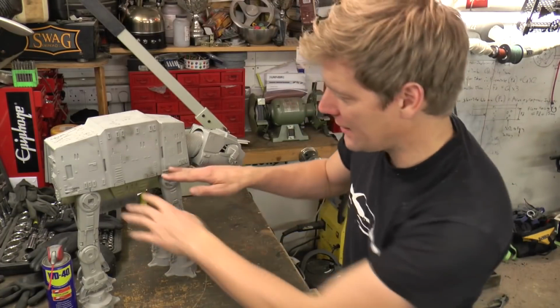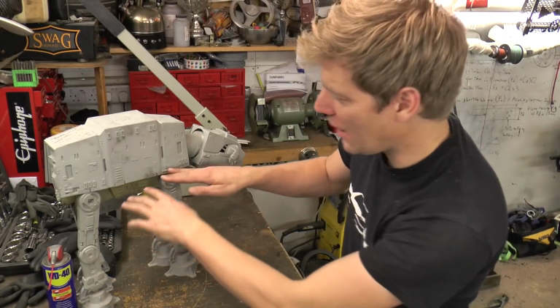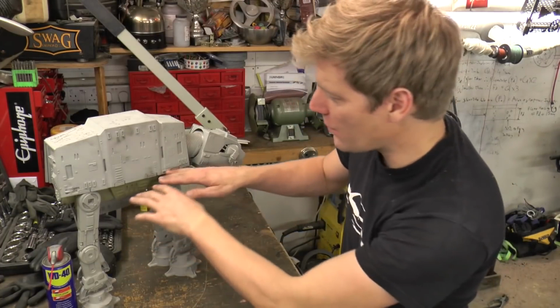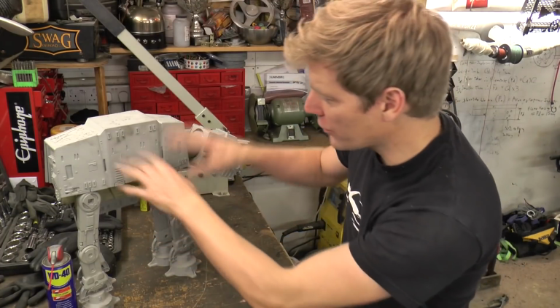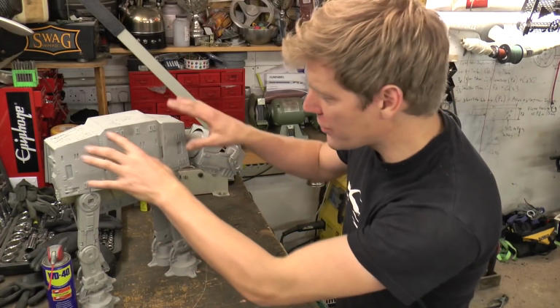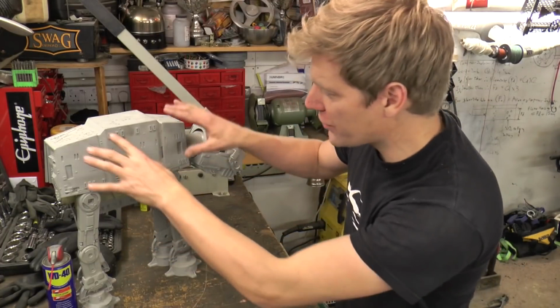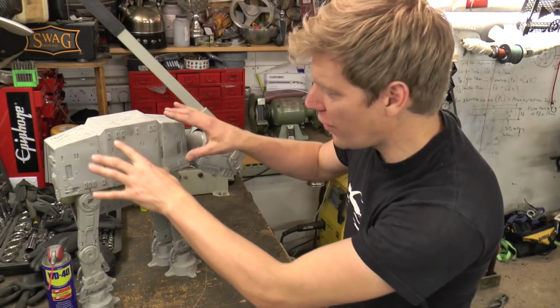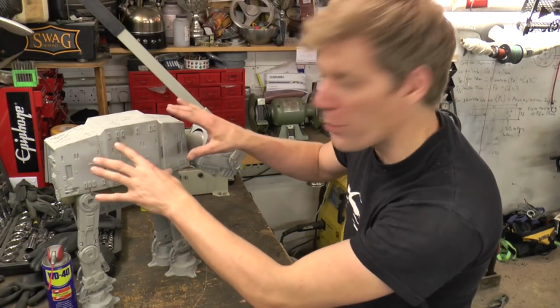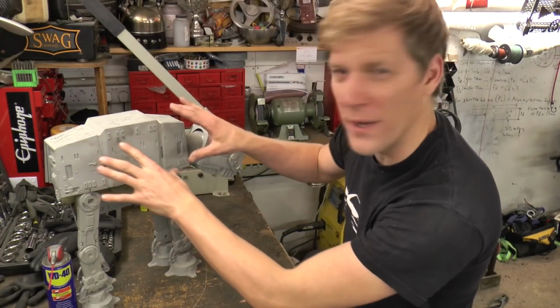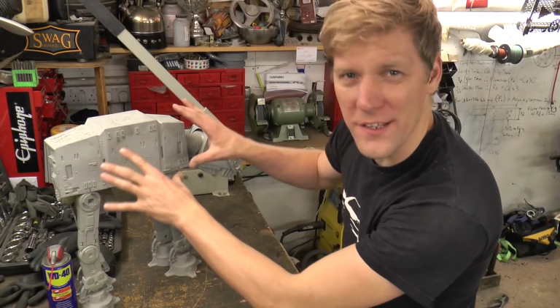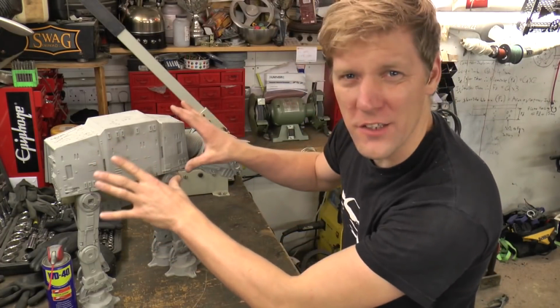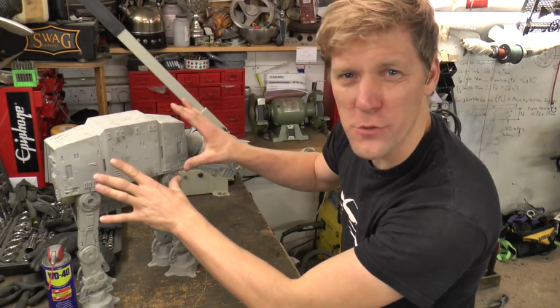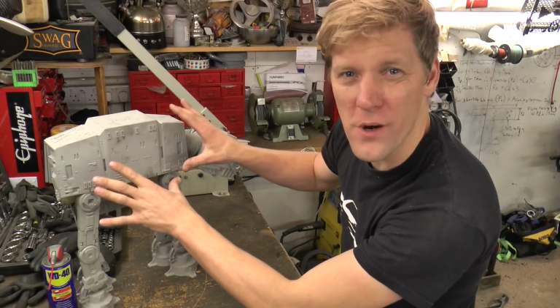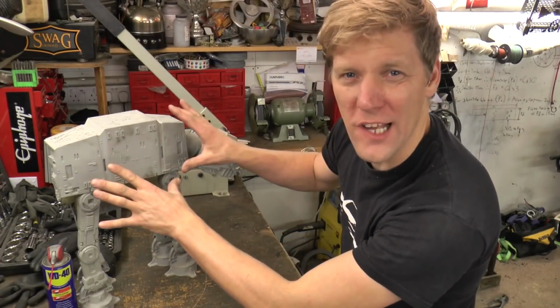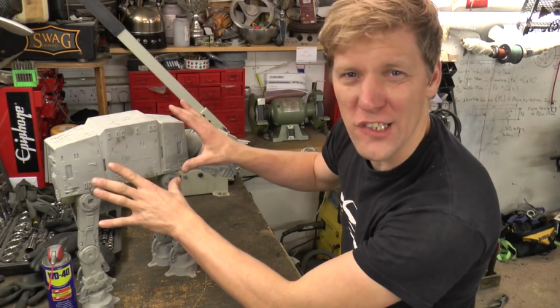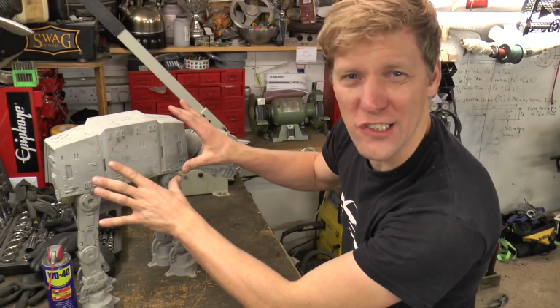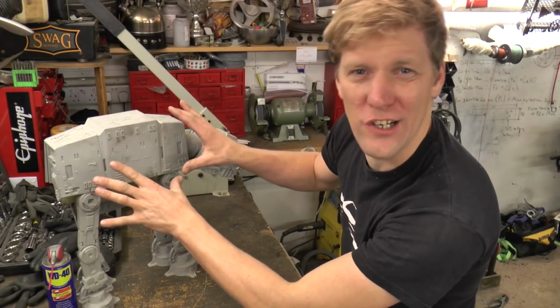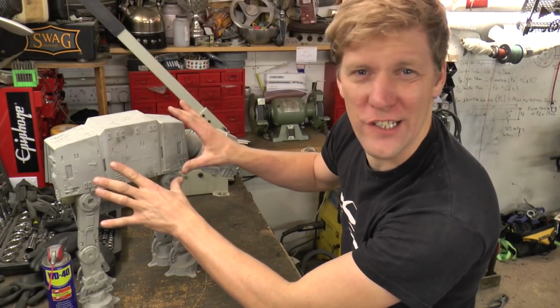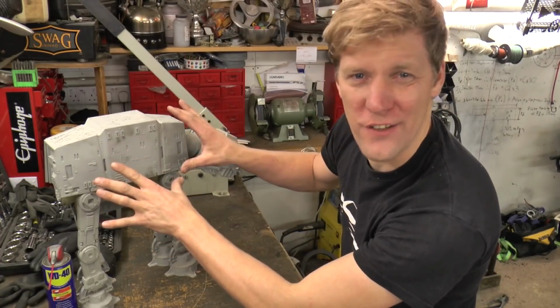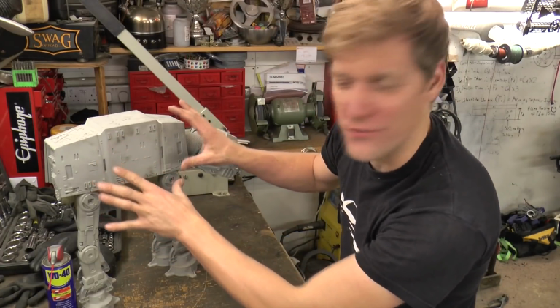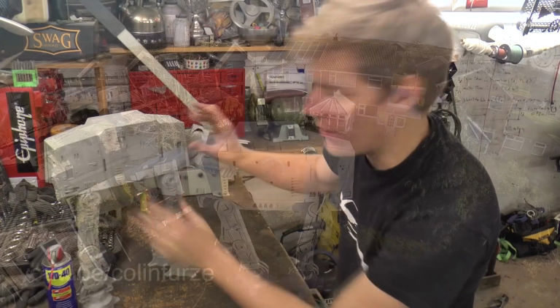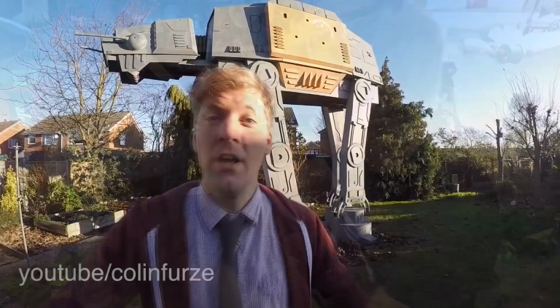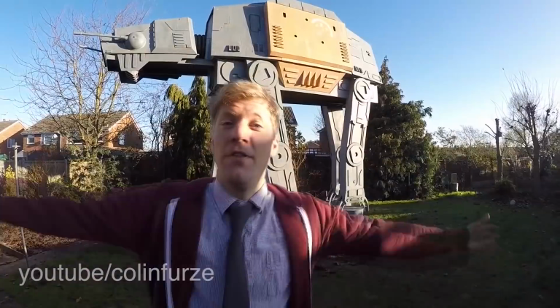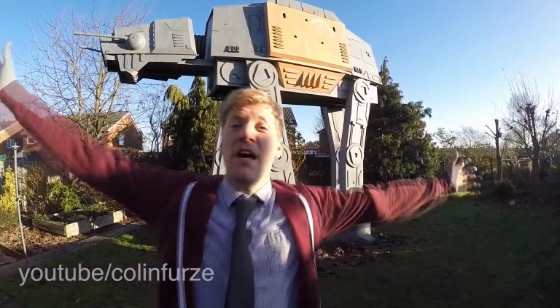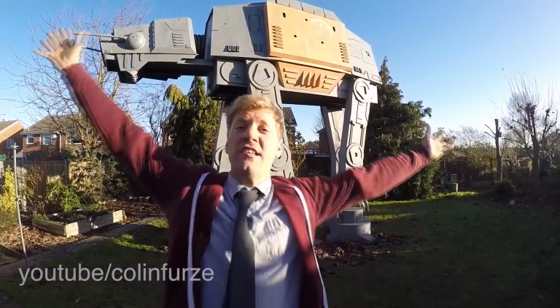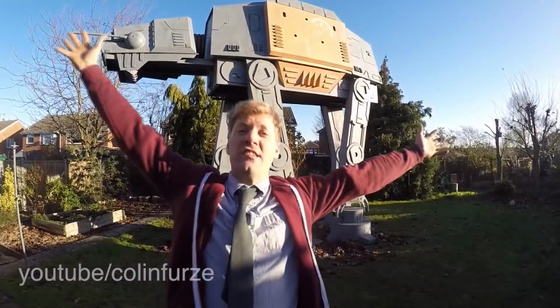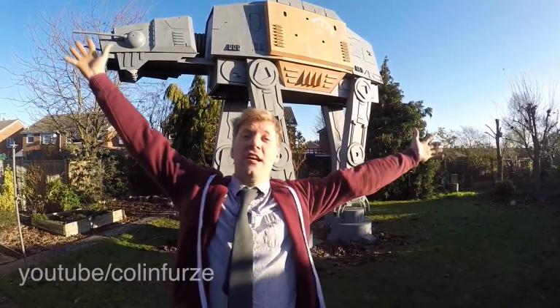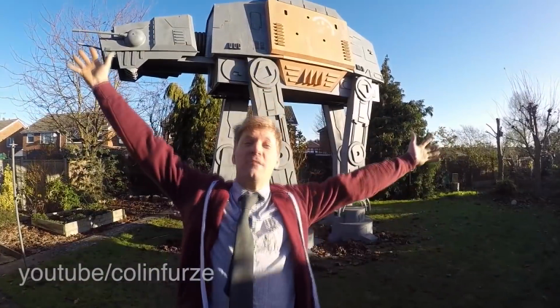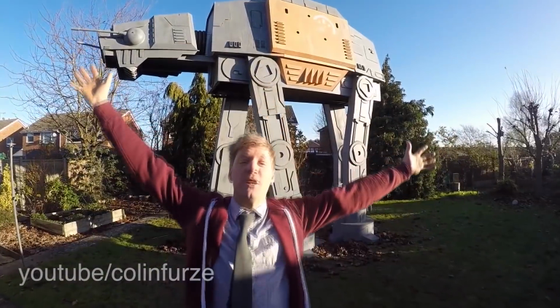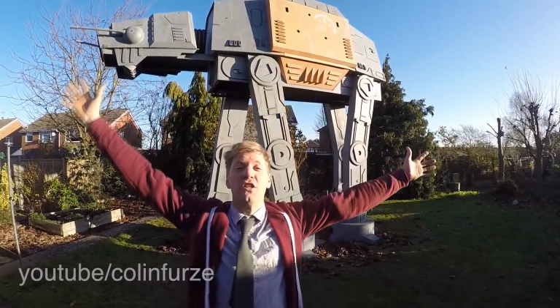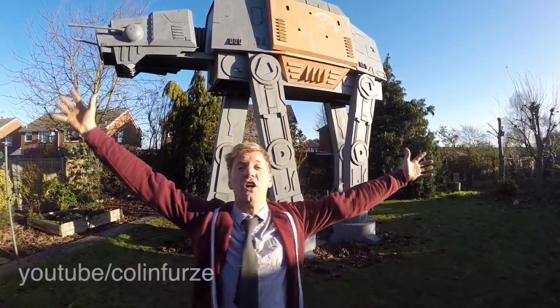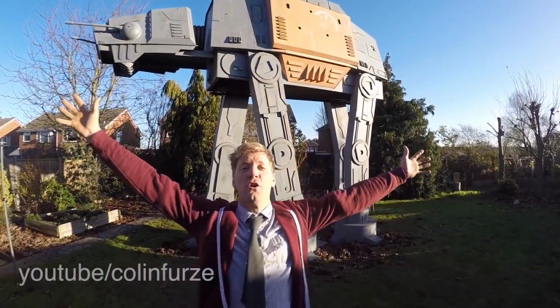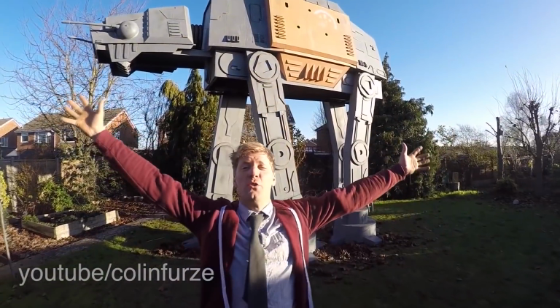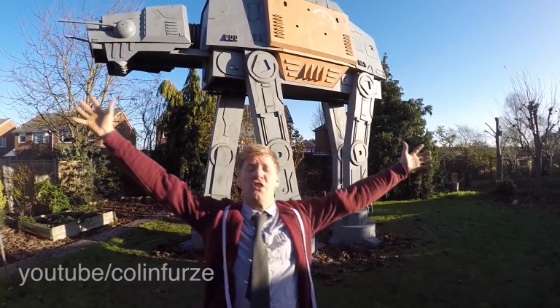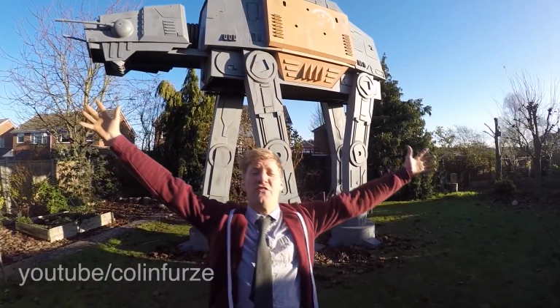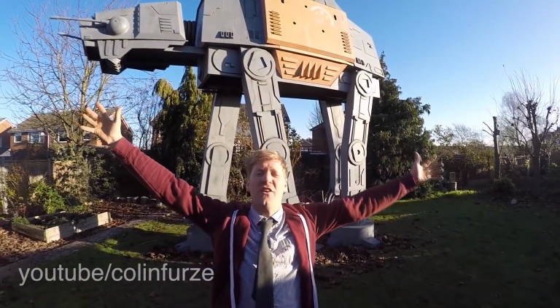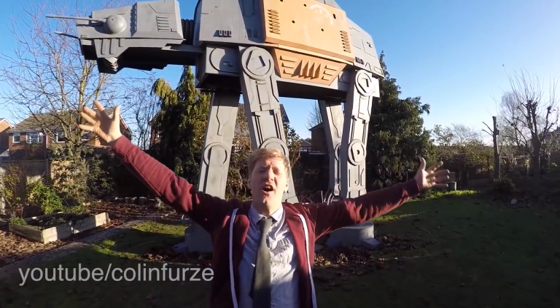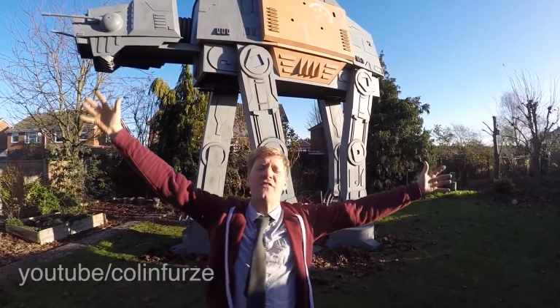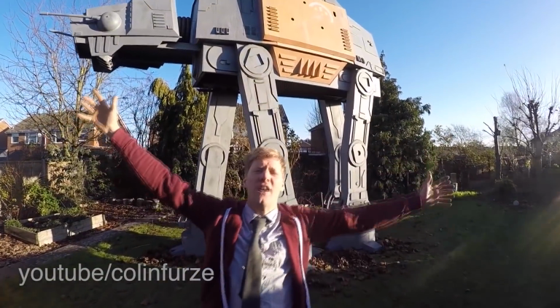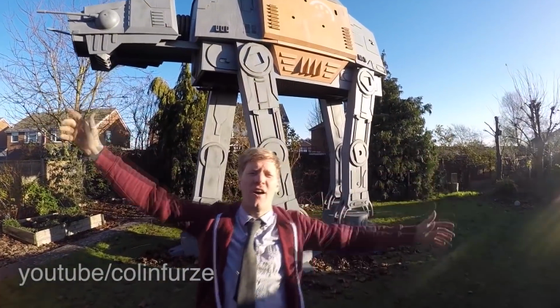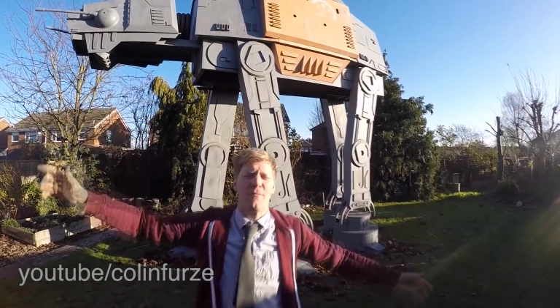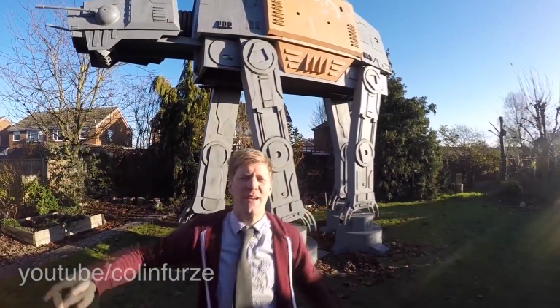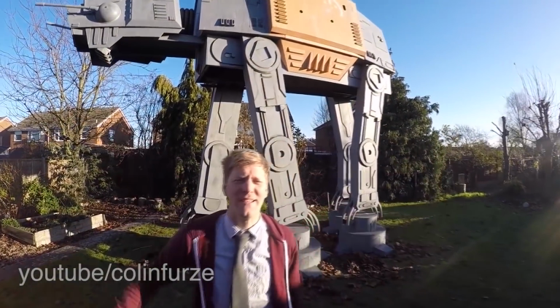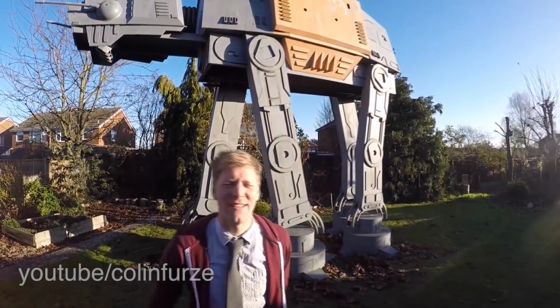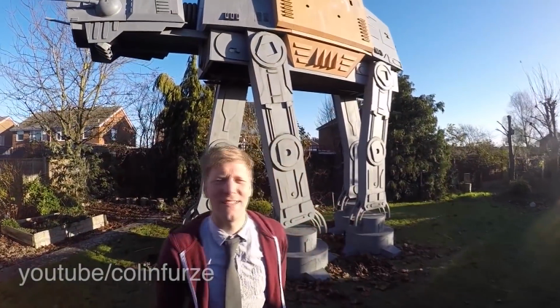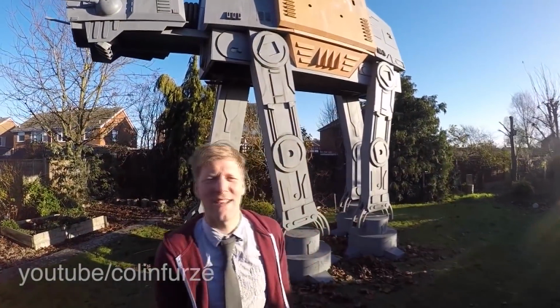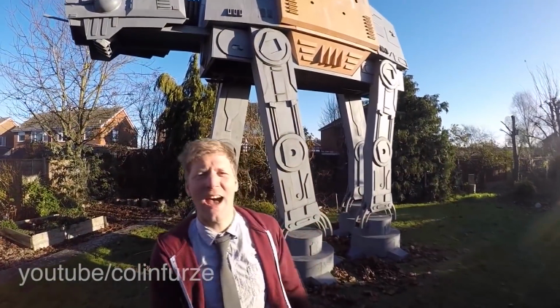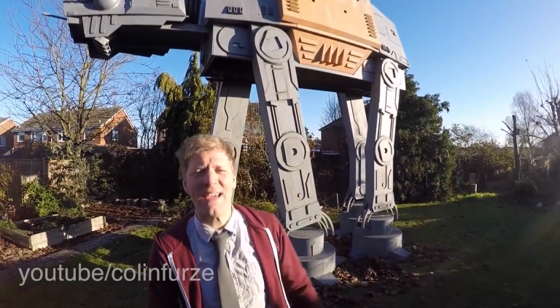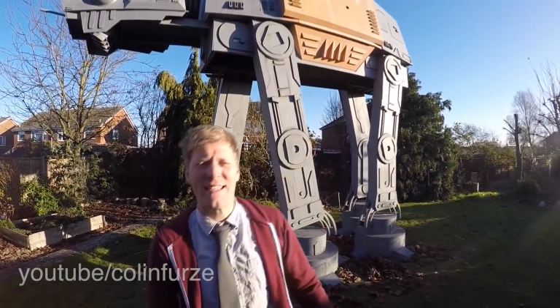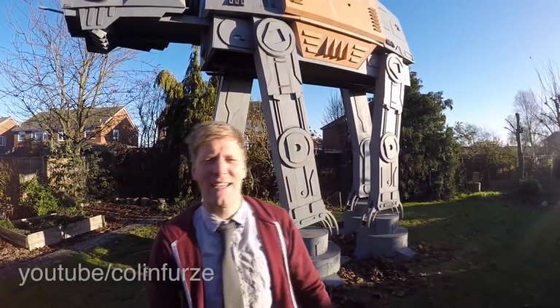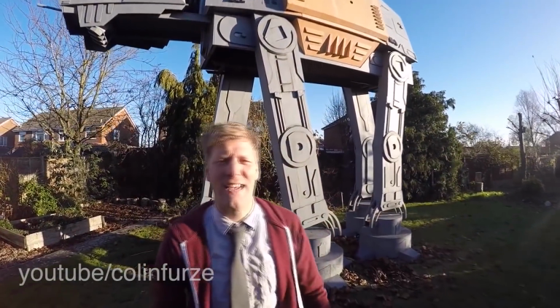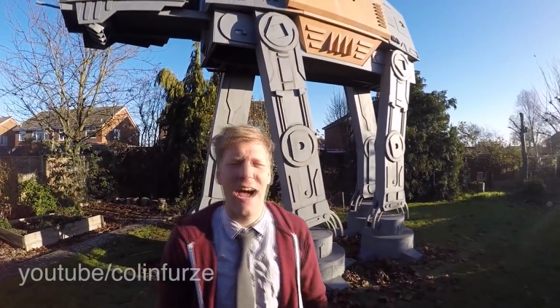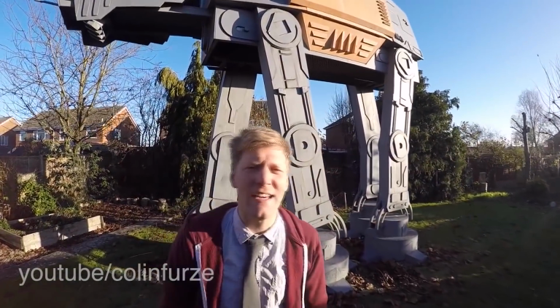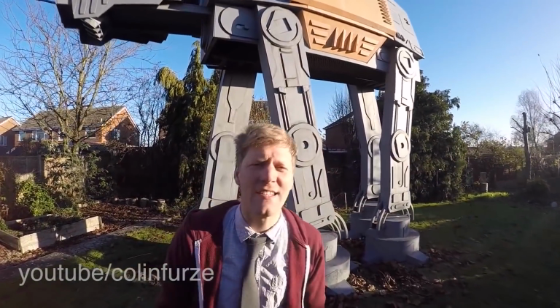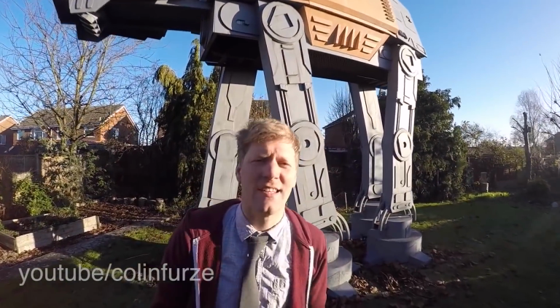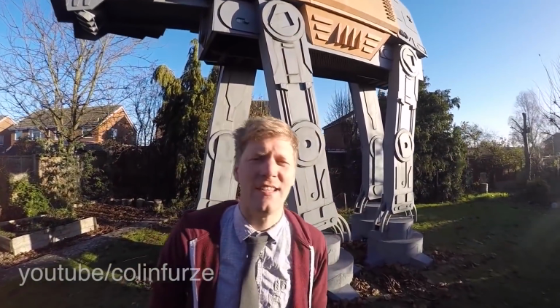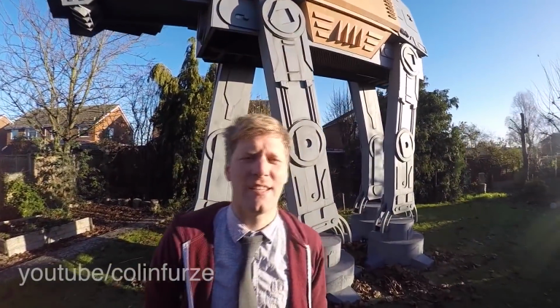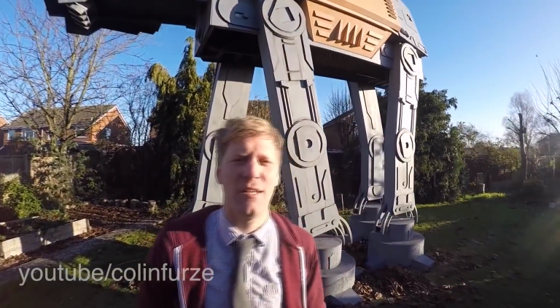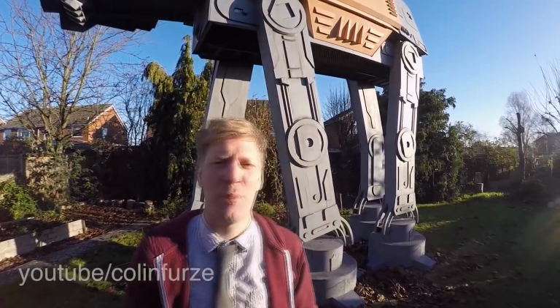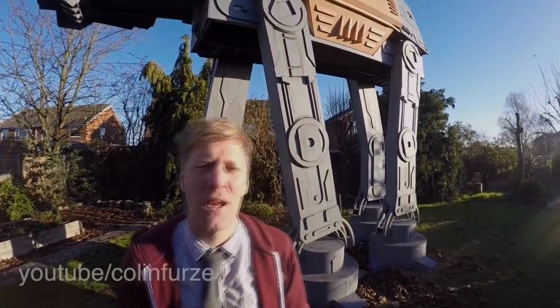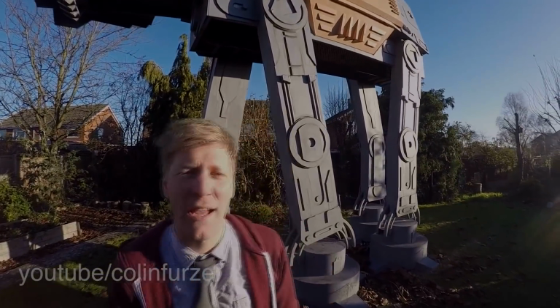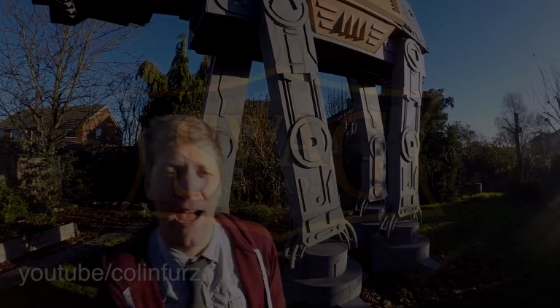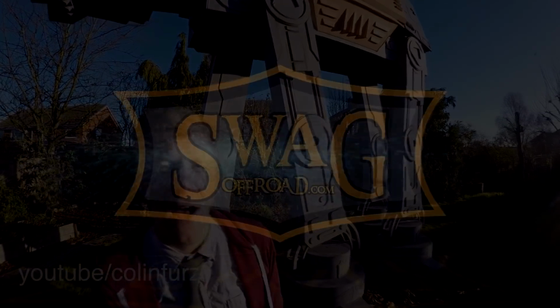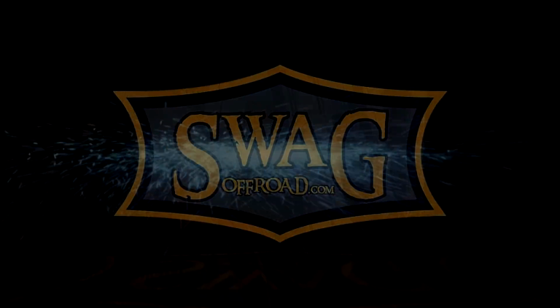And now we're on to the top bit — this is where it gets slightly different. This is my huge 5.5m AT-ACT playhouse.